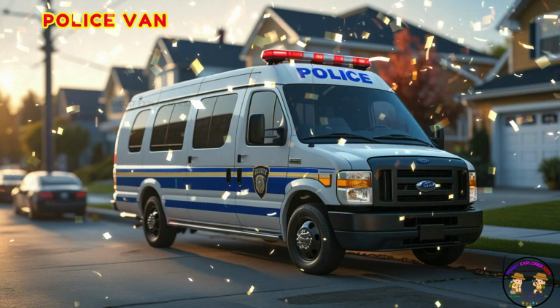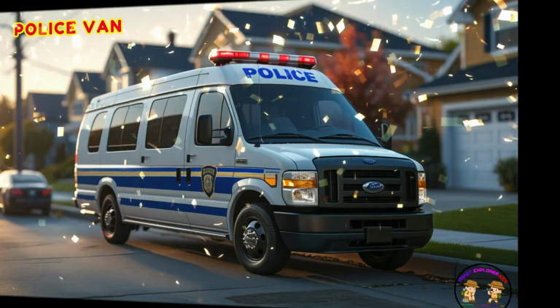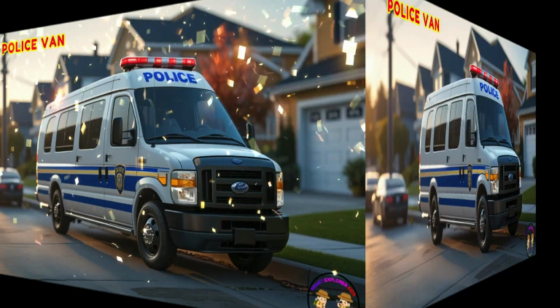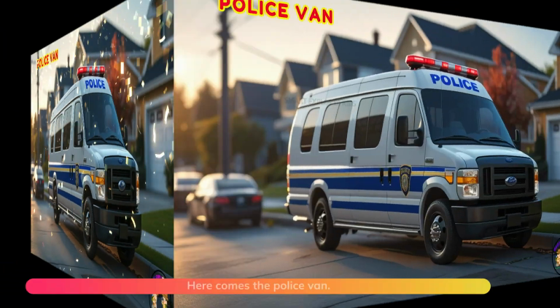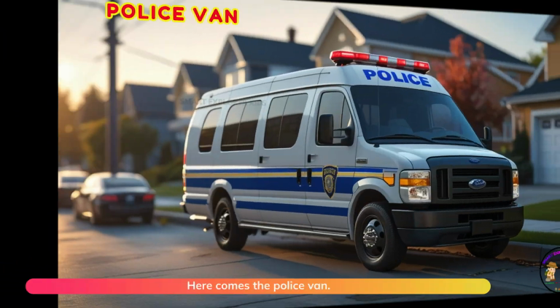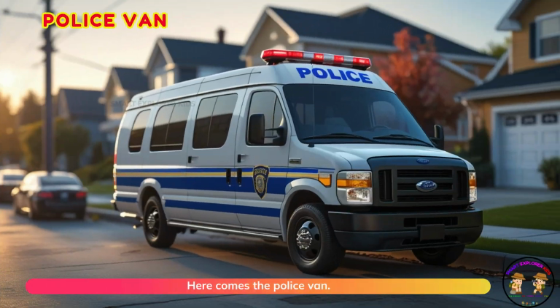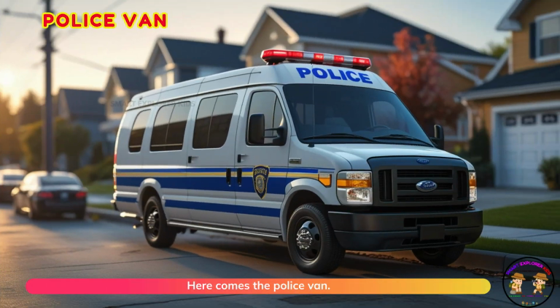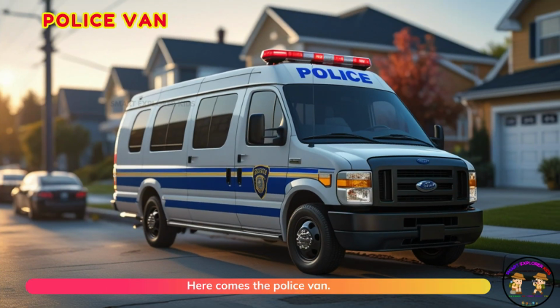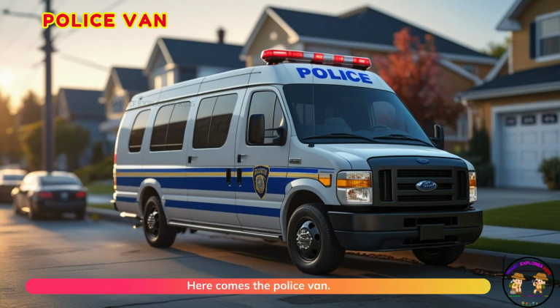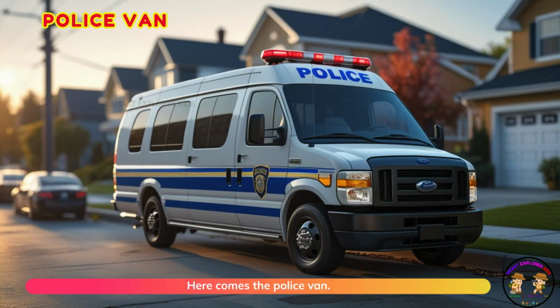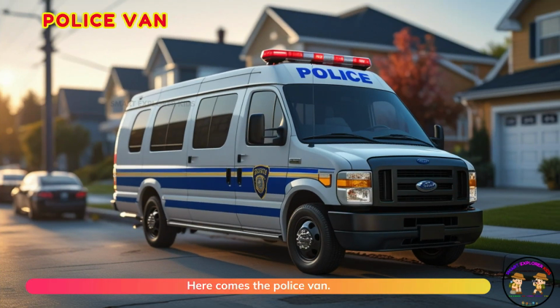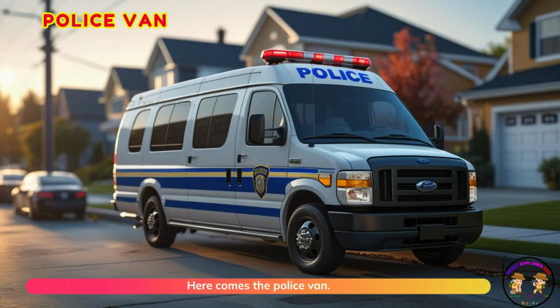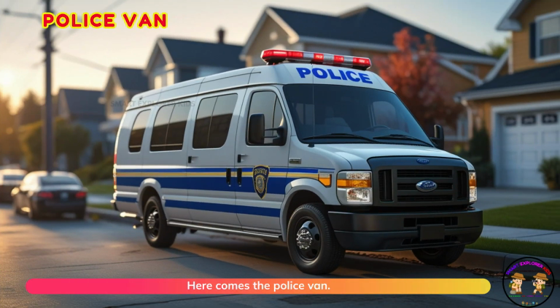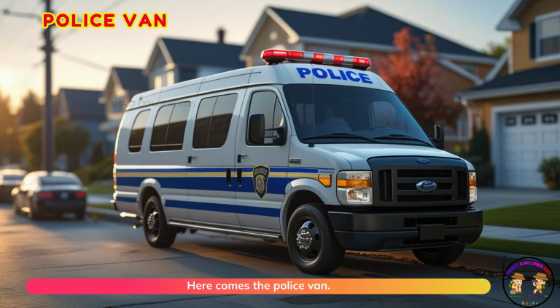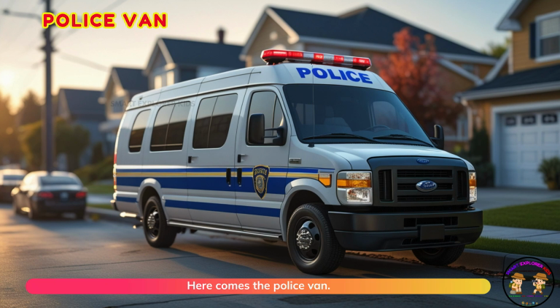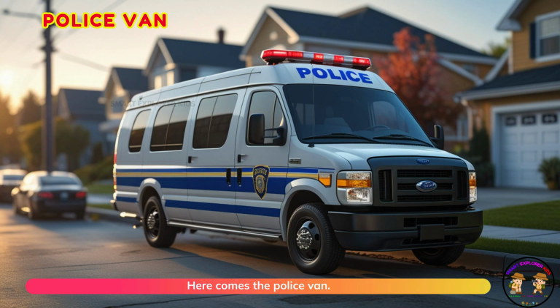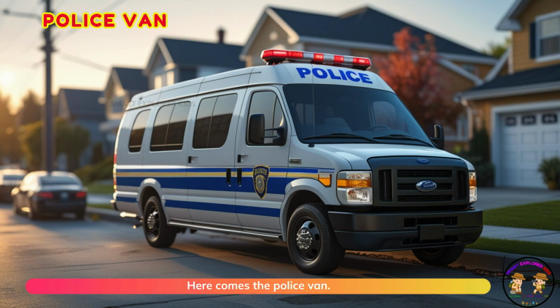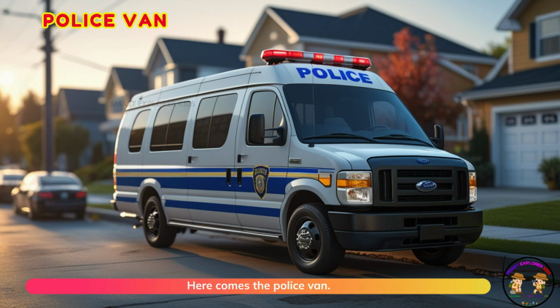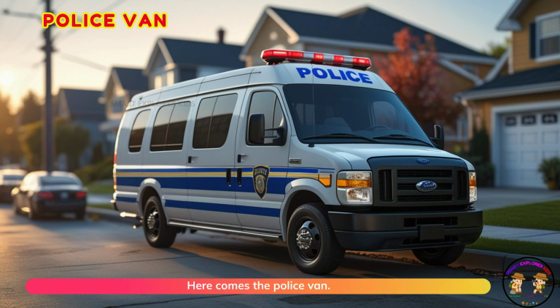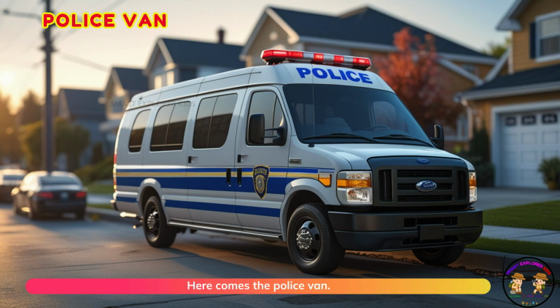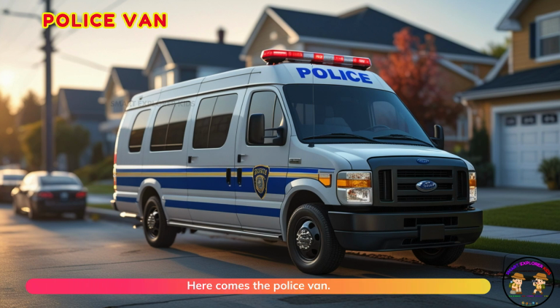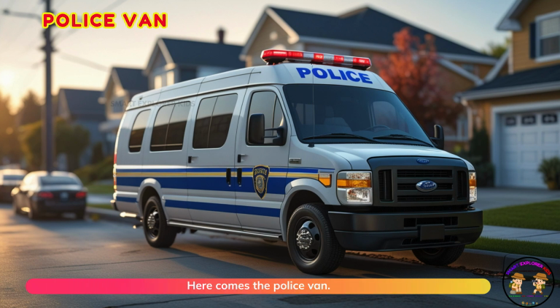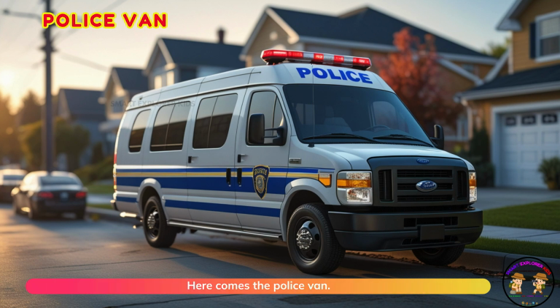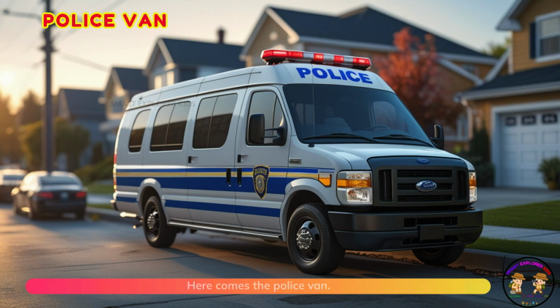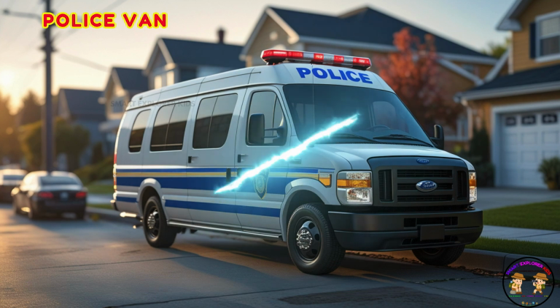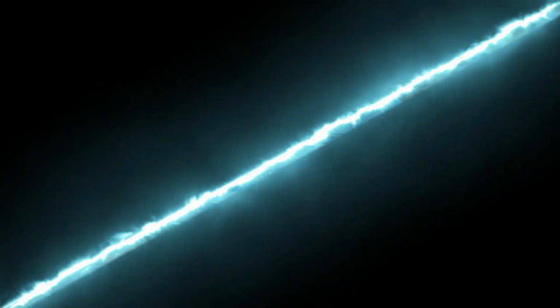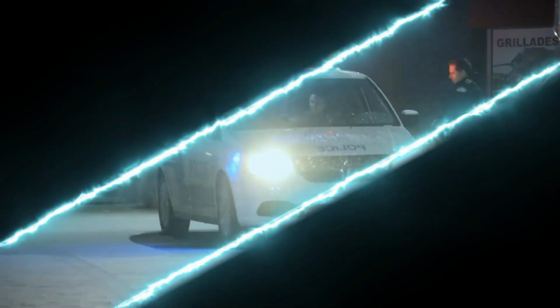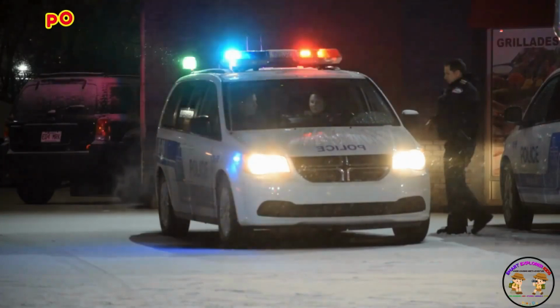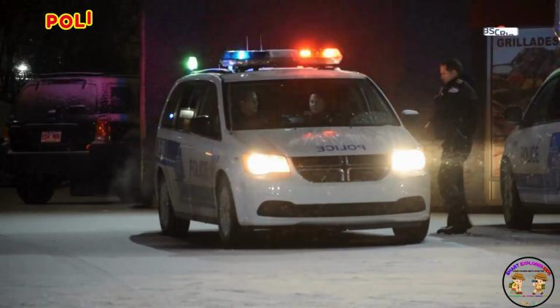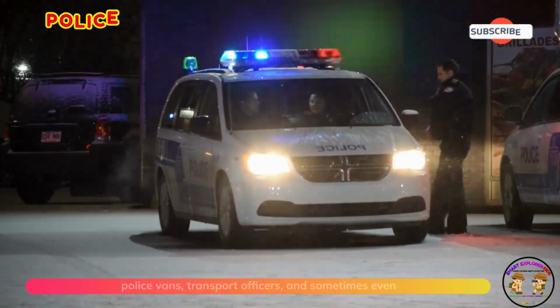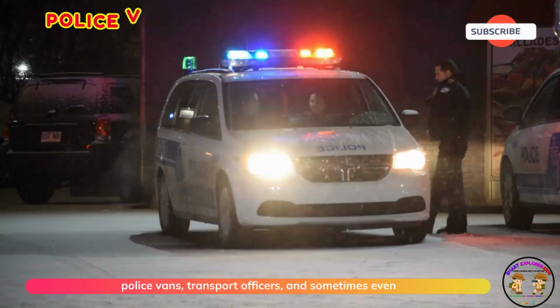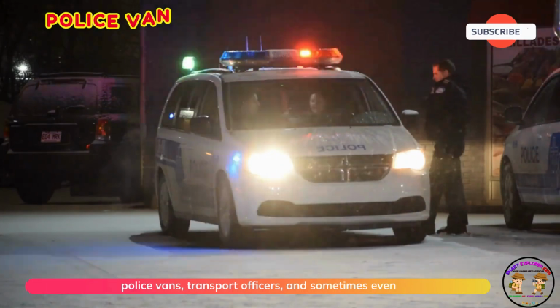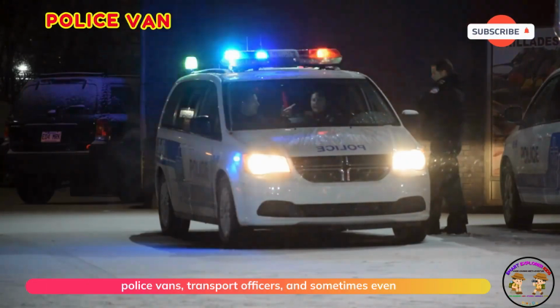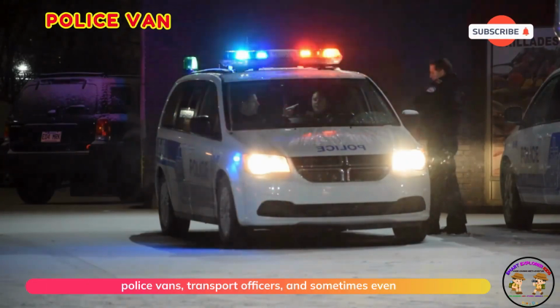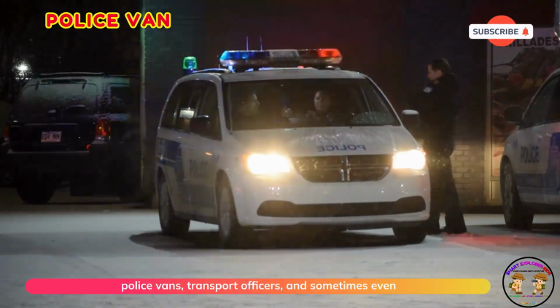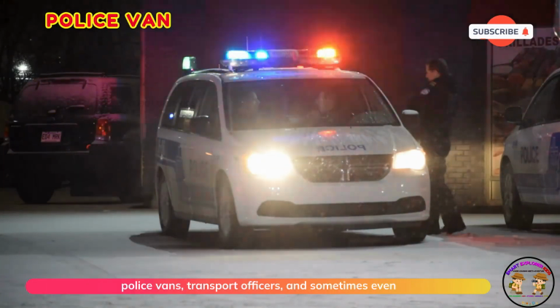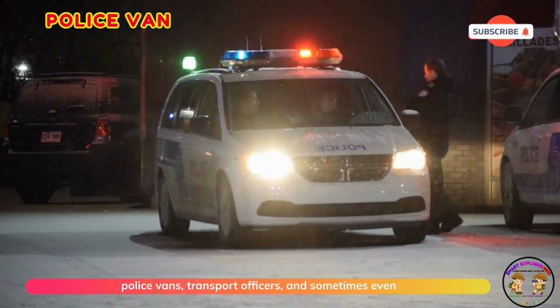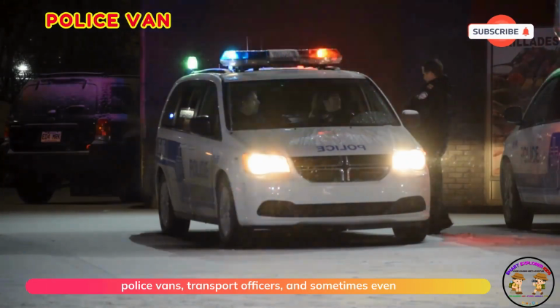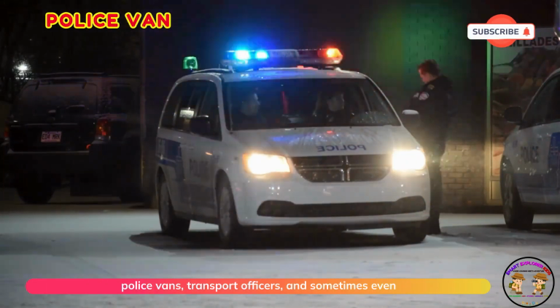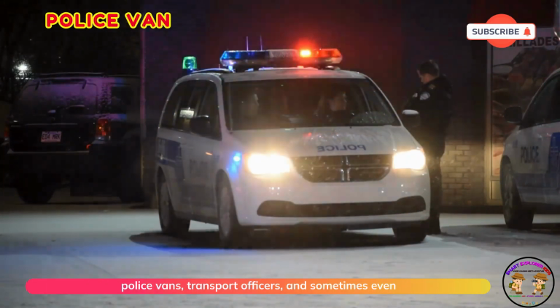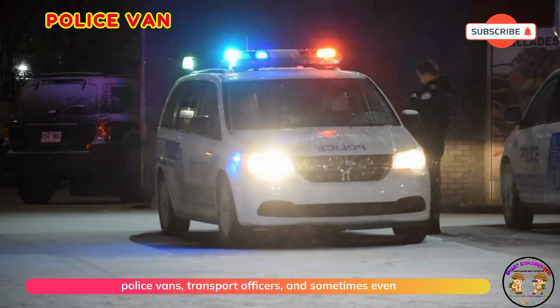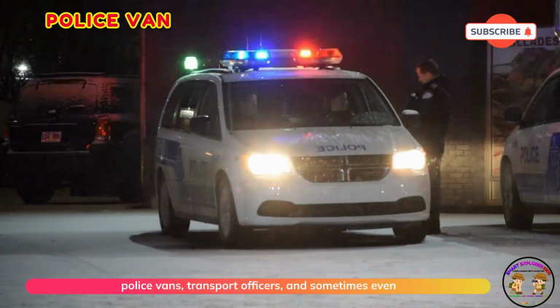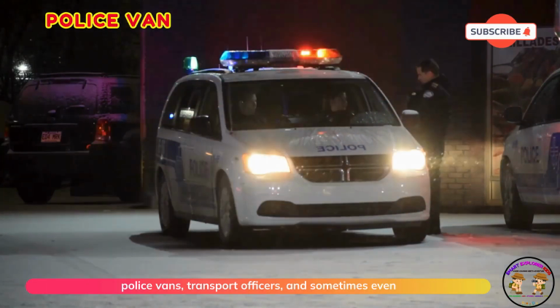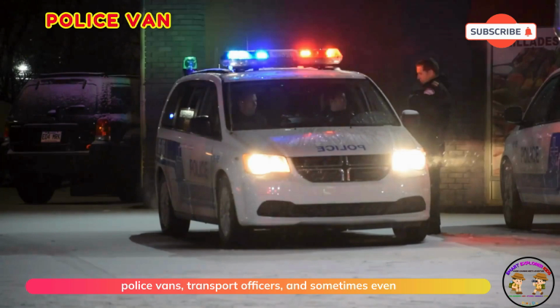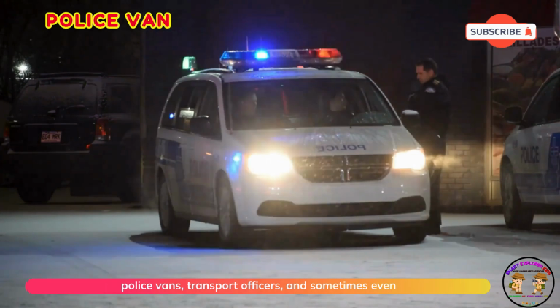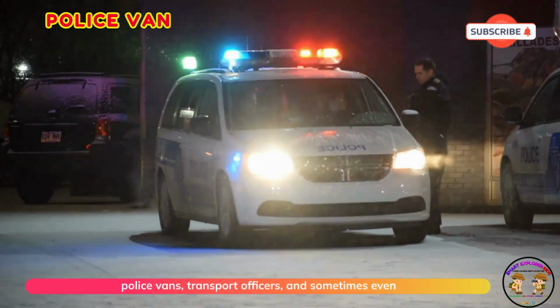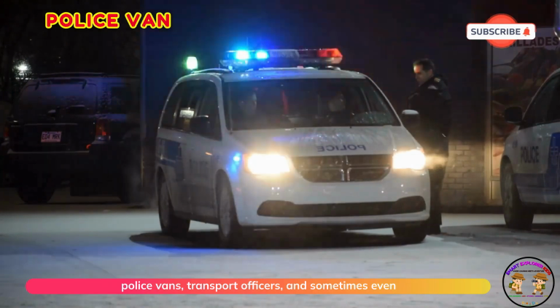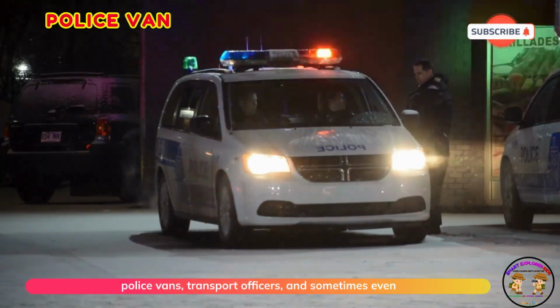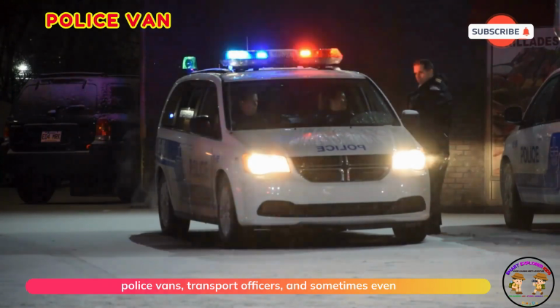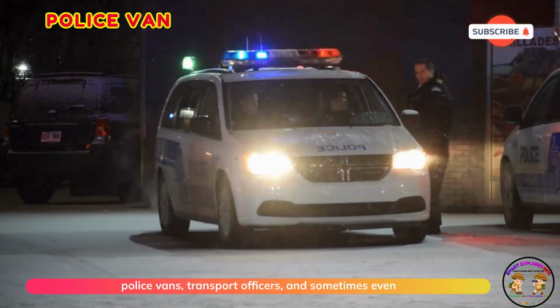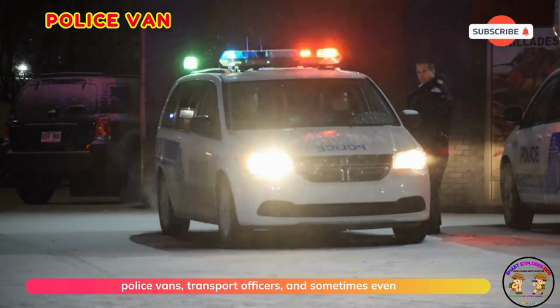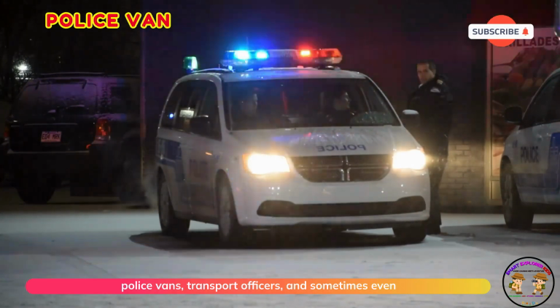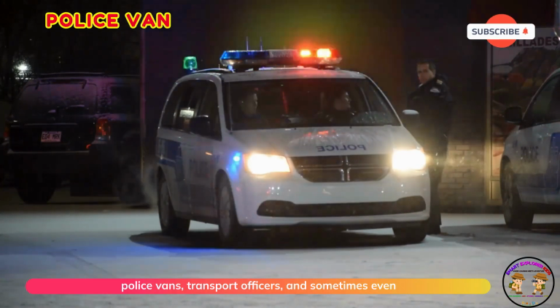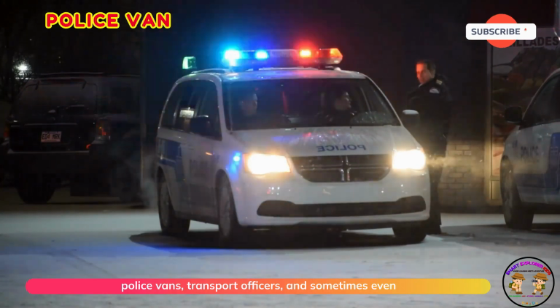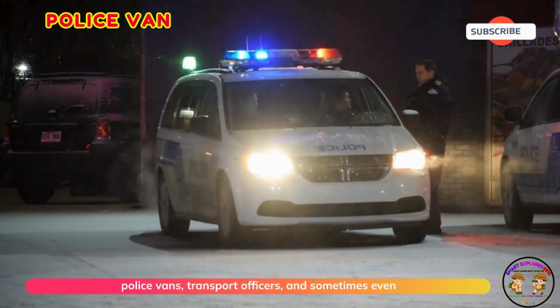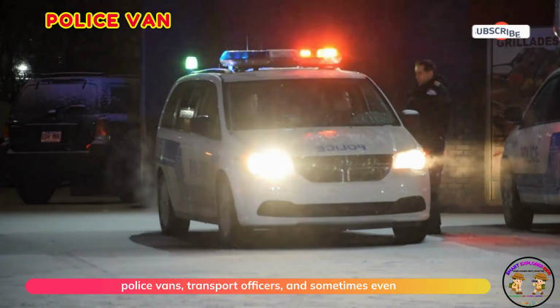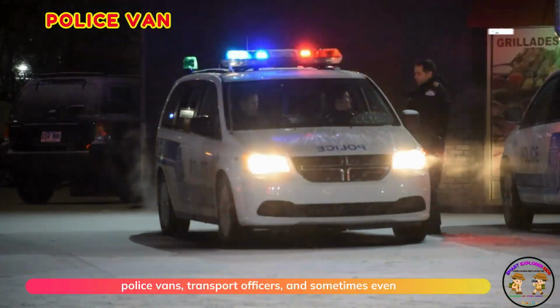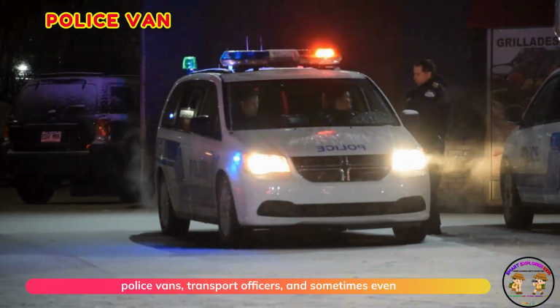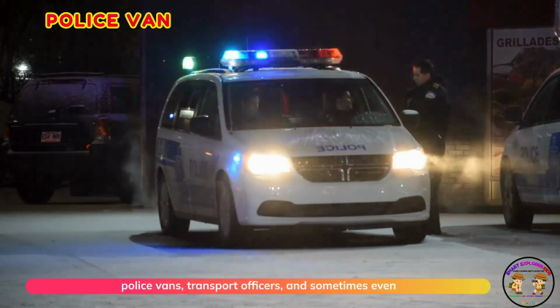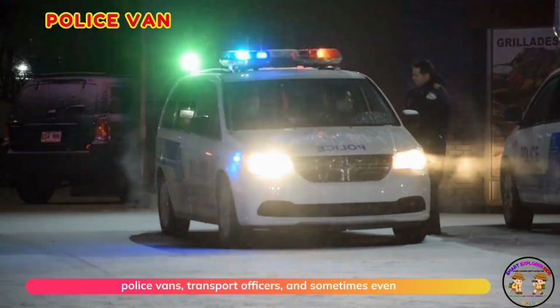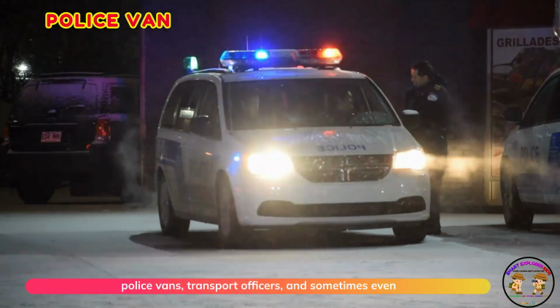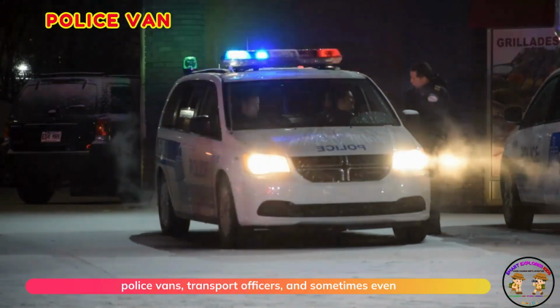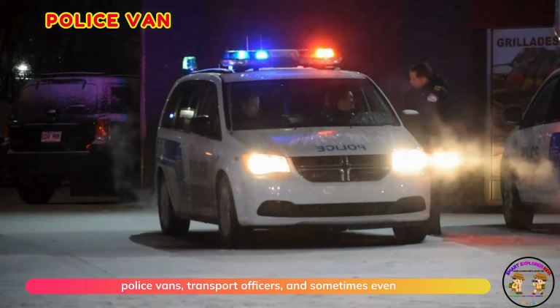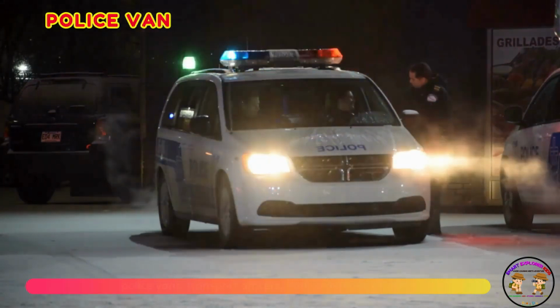Here comes the police van. Police vans transport officers and sometimes even suspects.